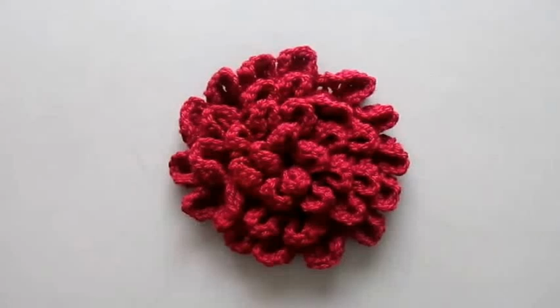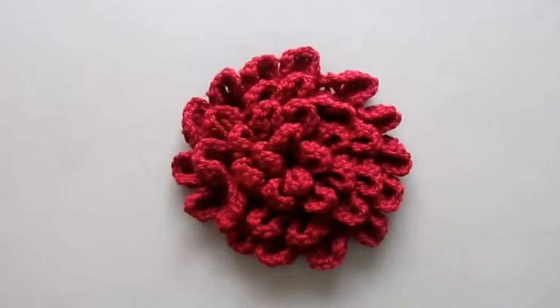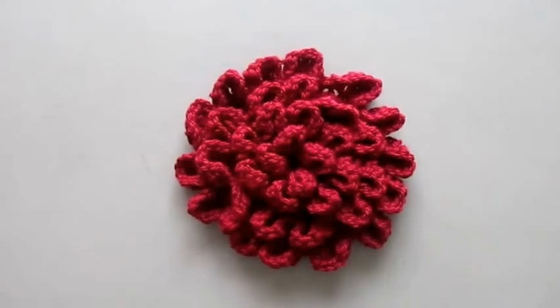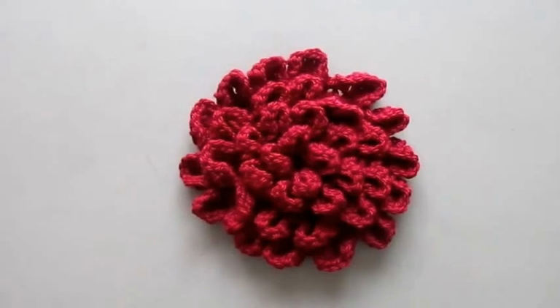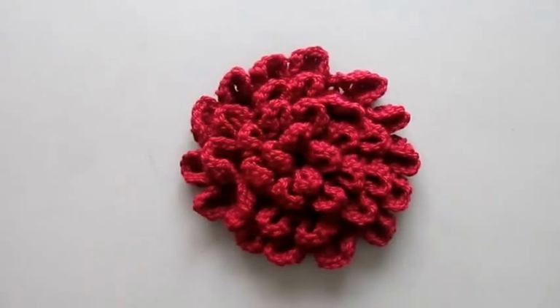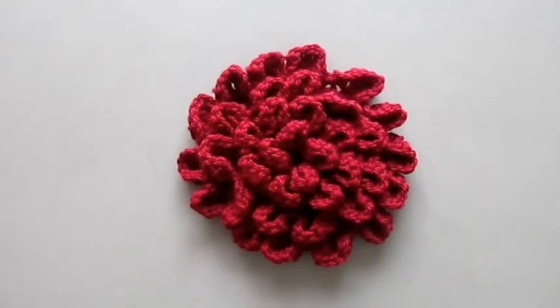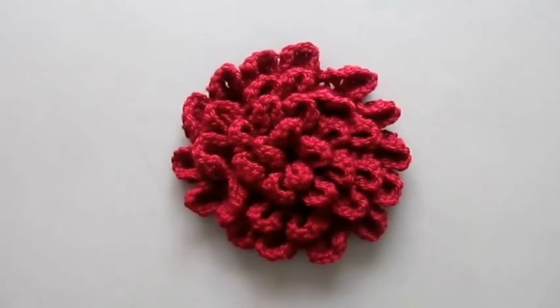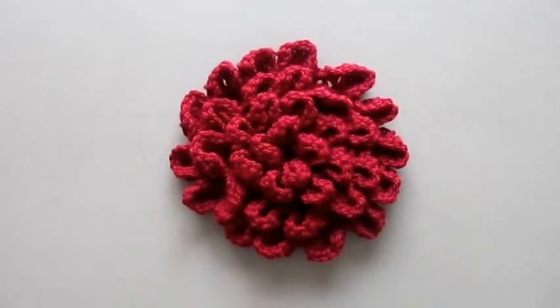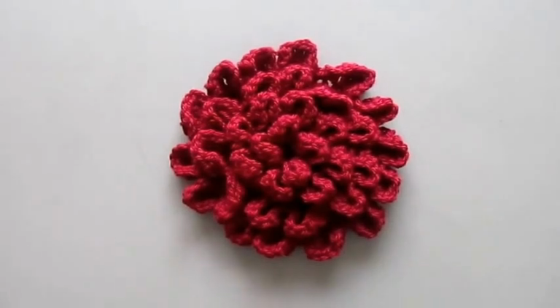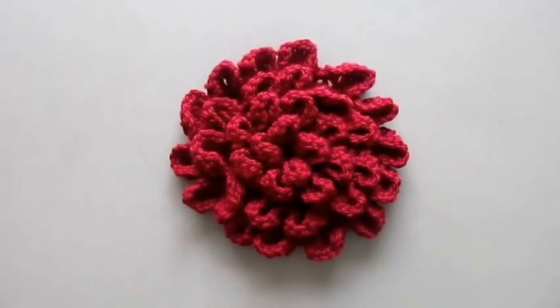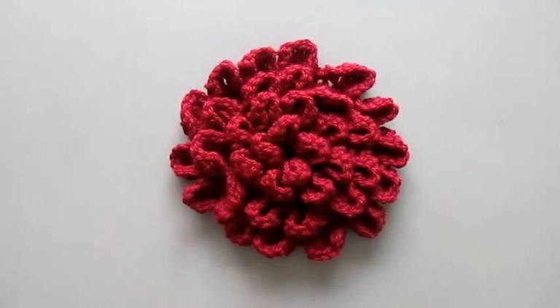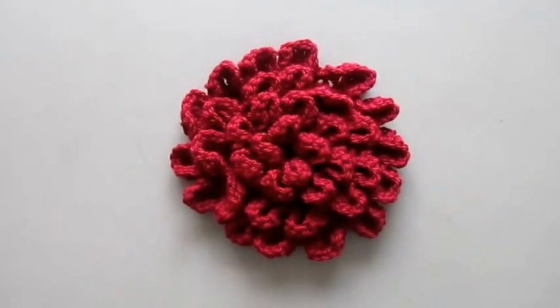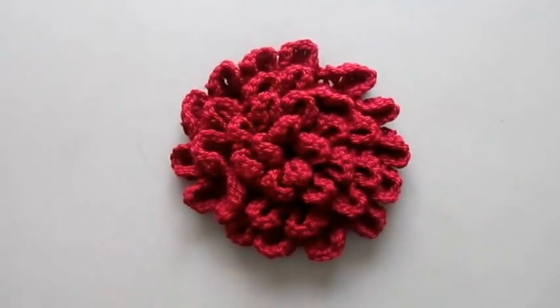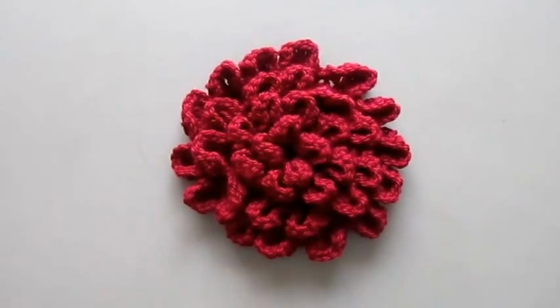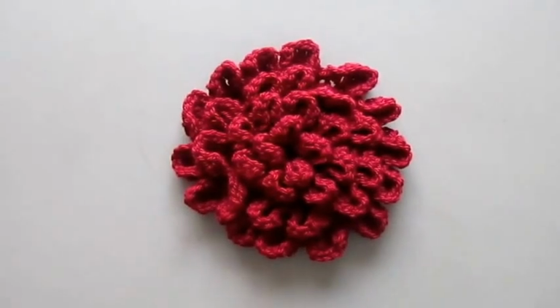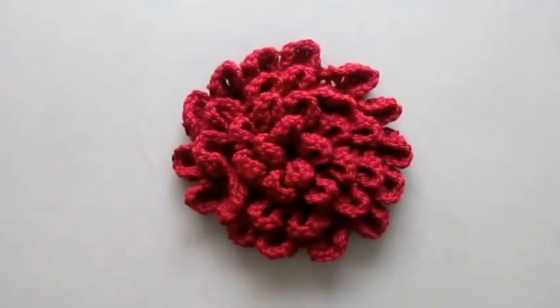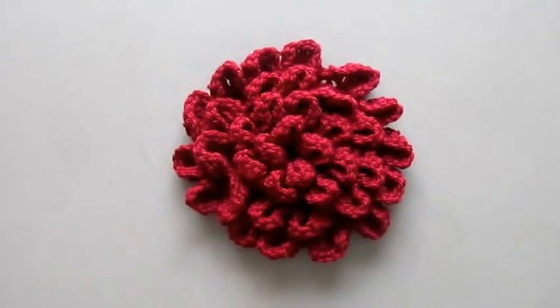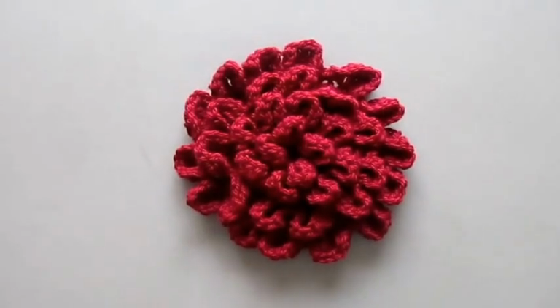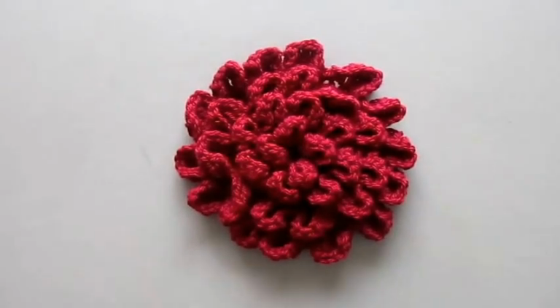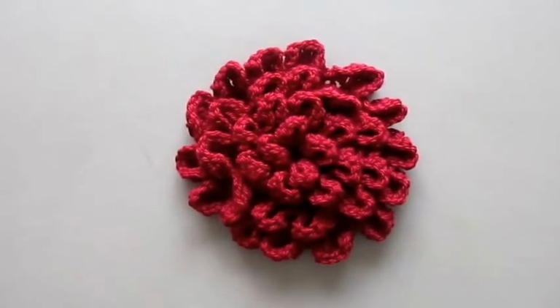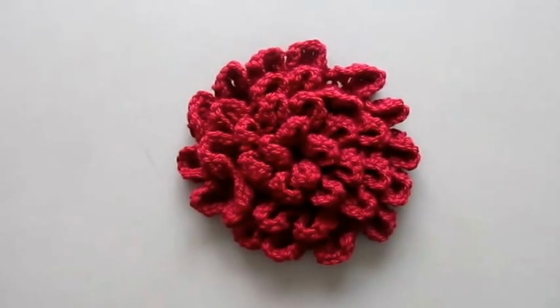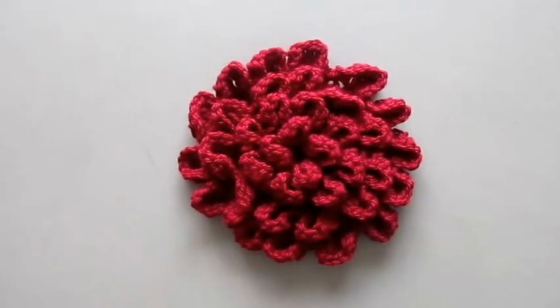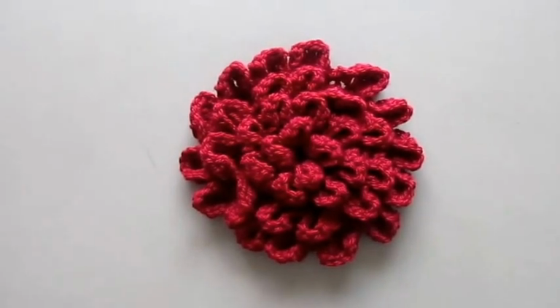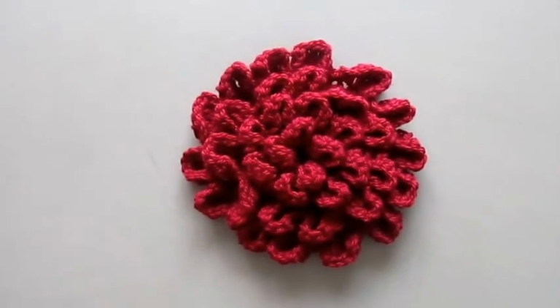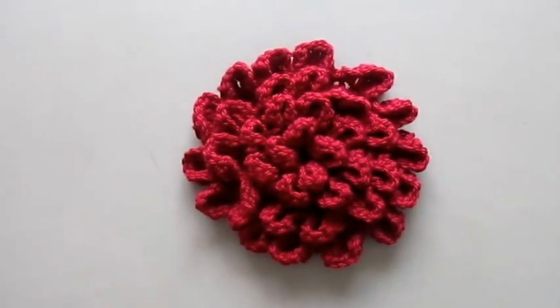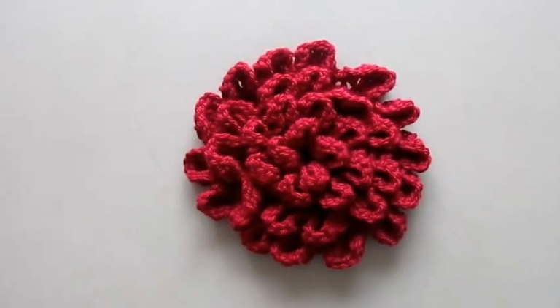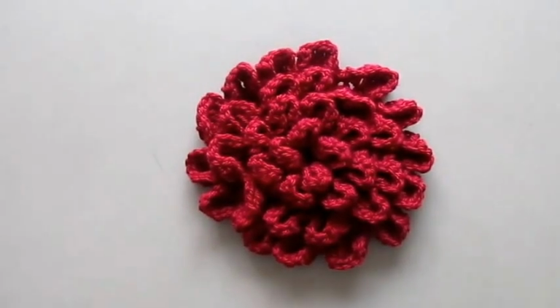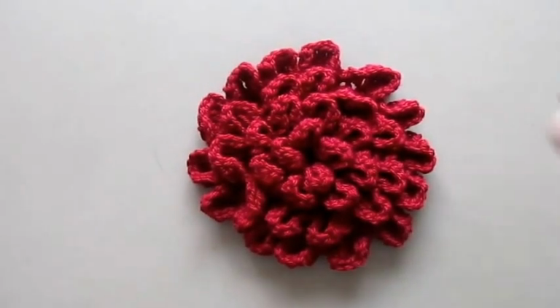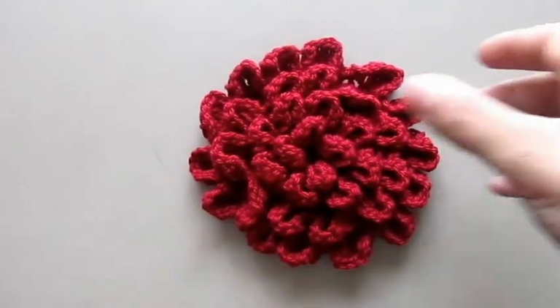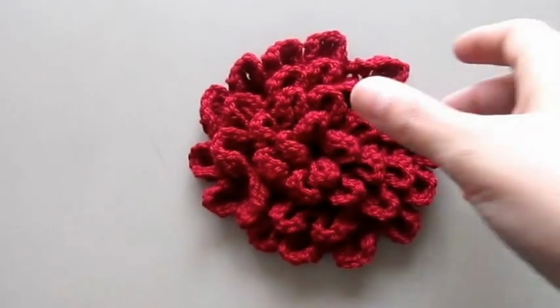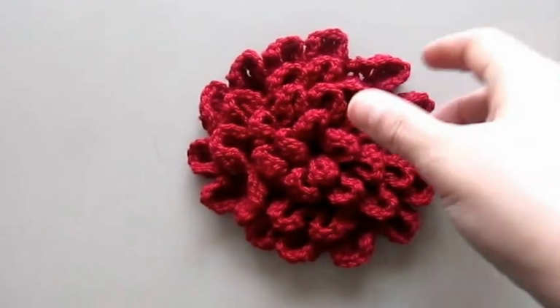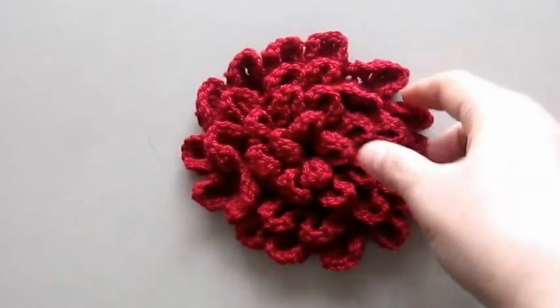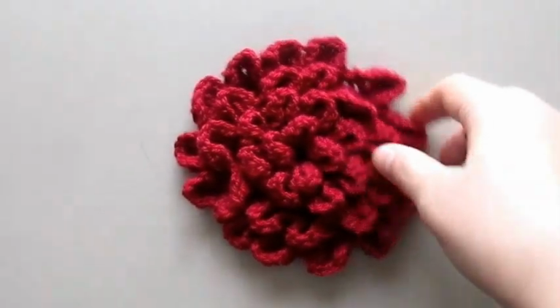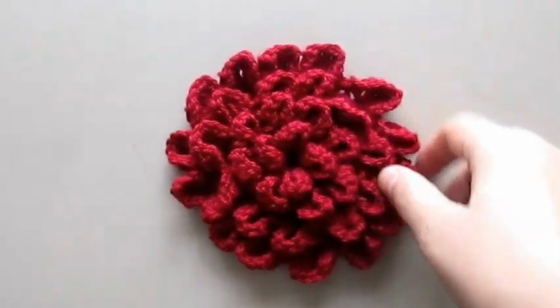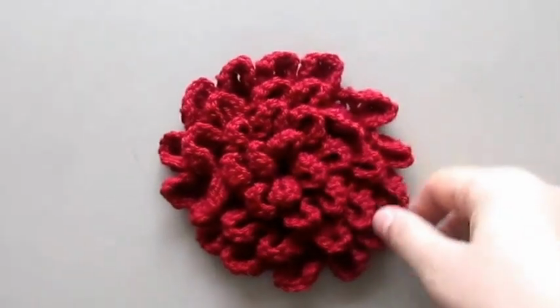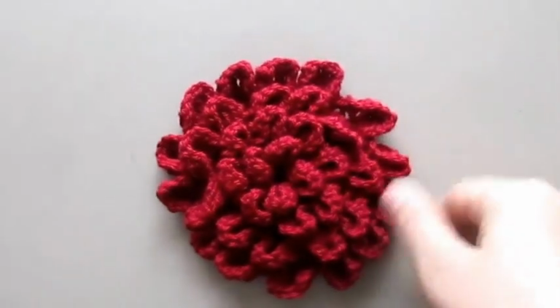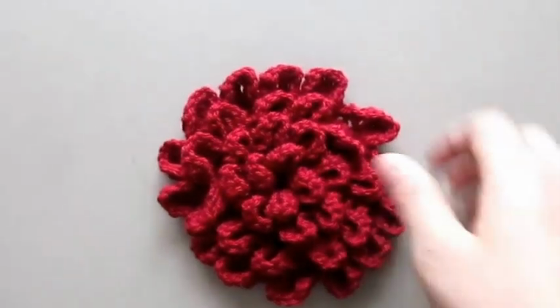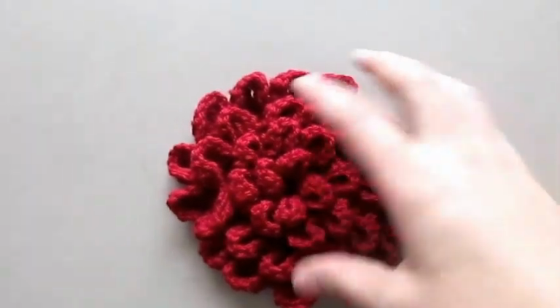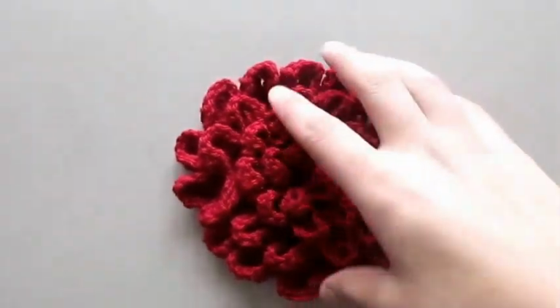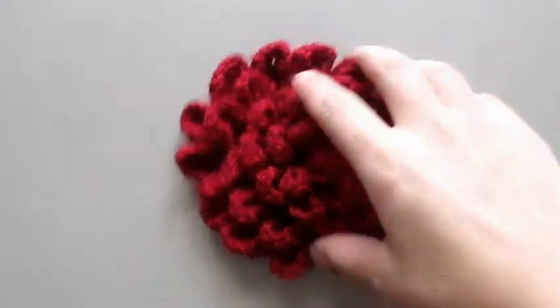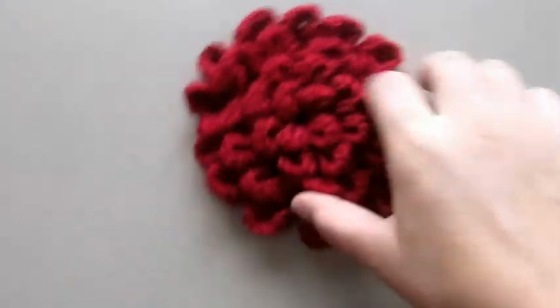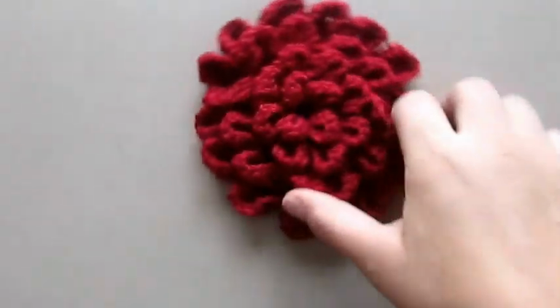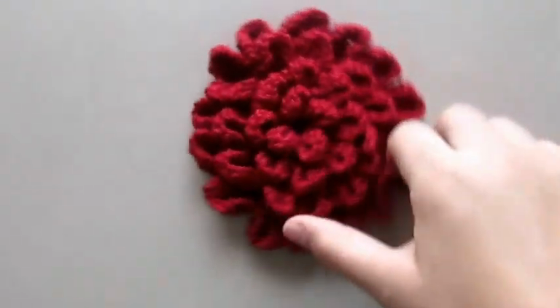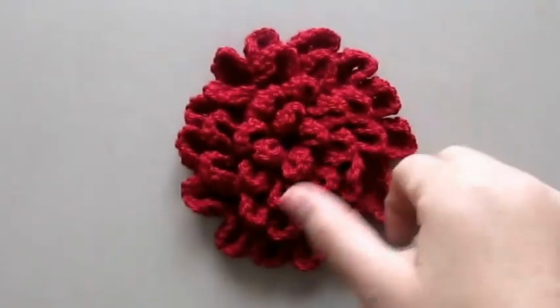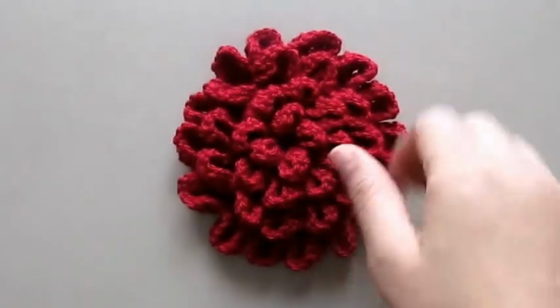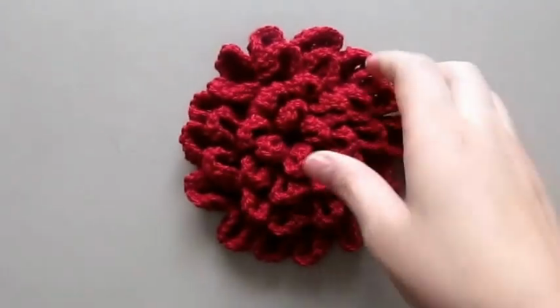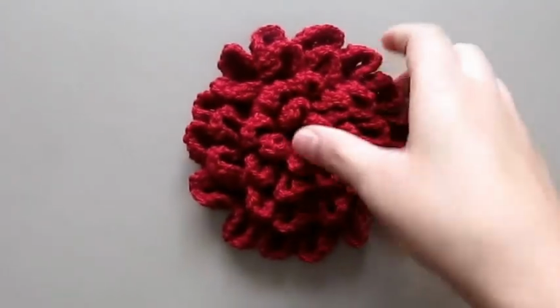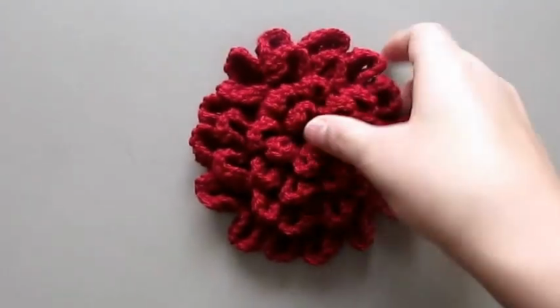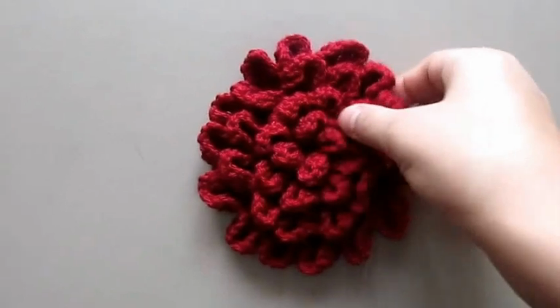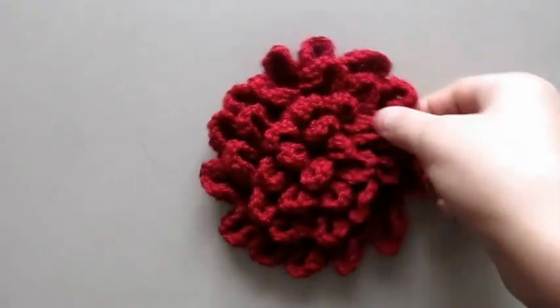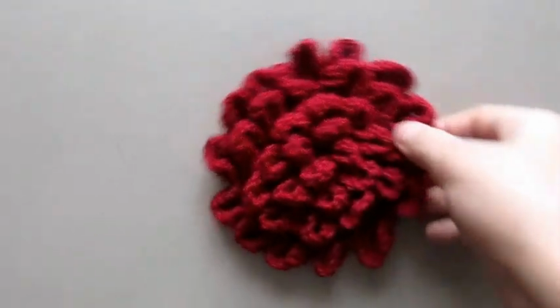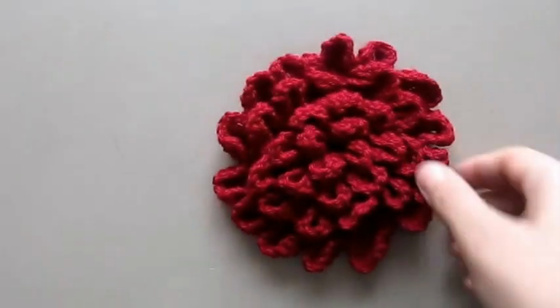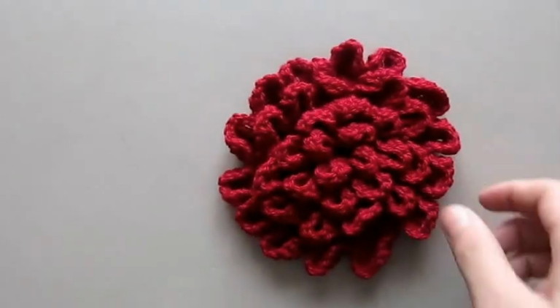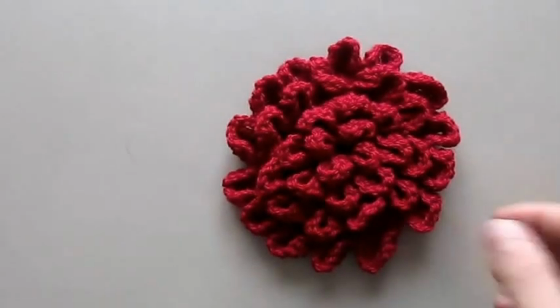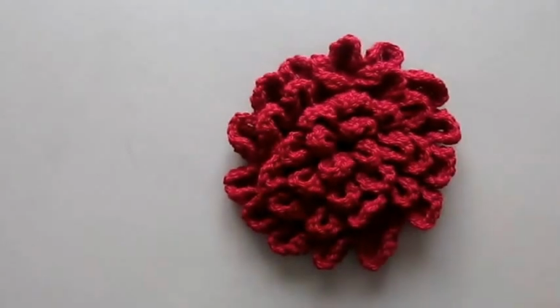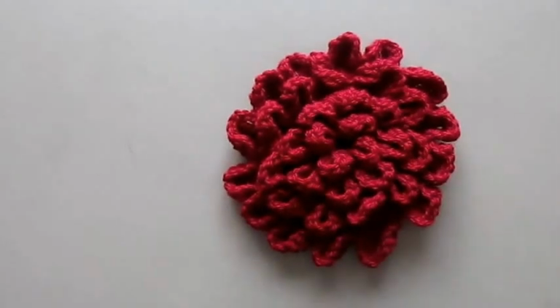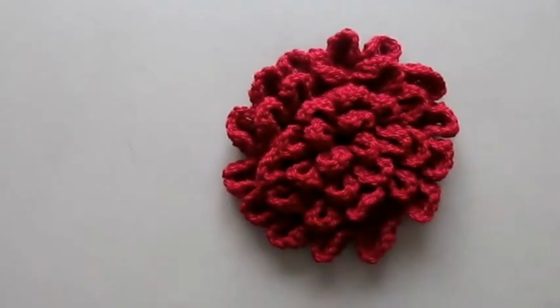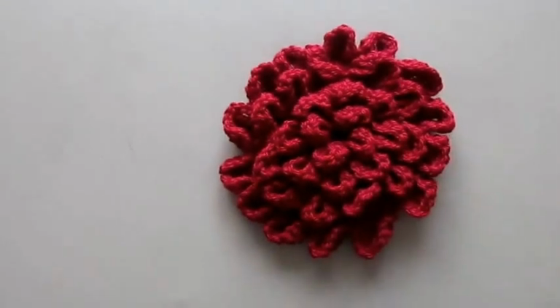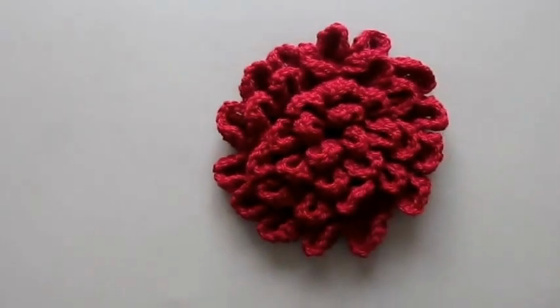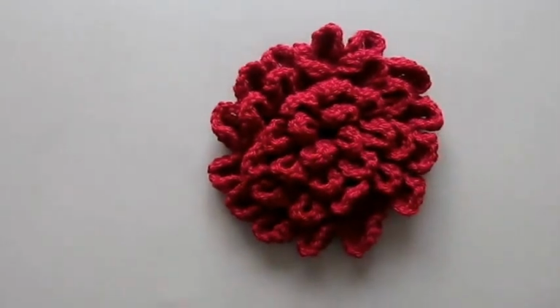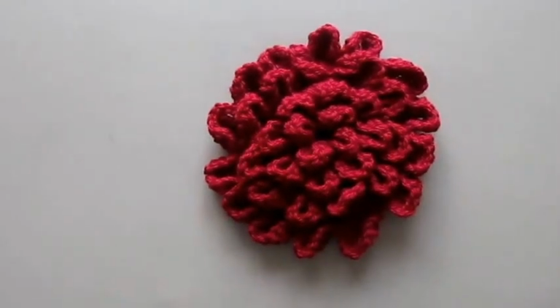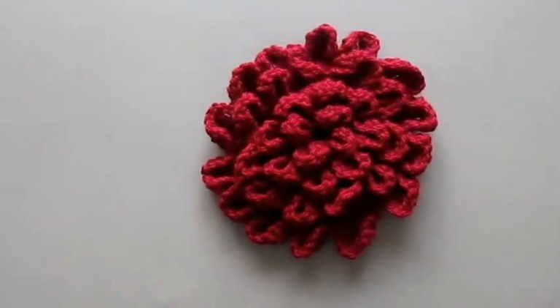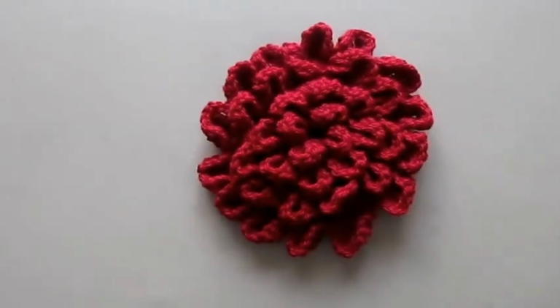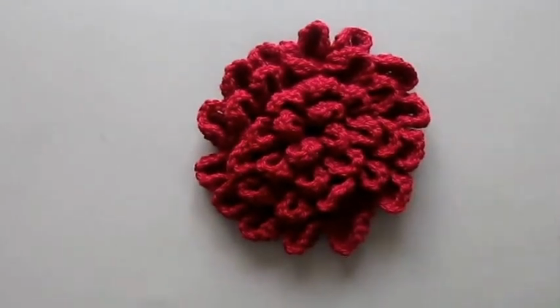In this video tutorial you'll learn how to crochet this flower. I hope you enjoy this video.